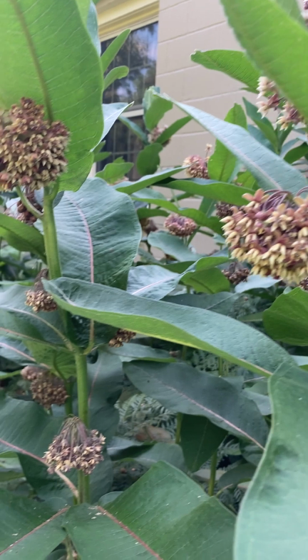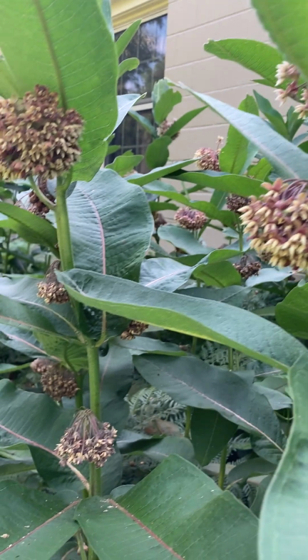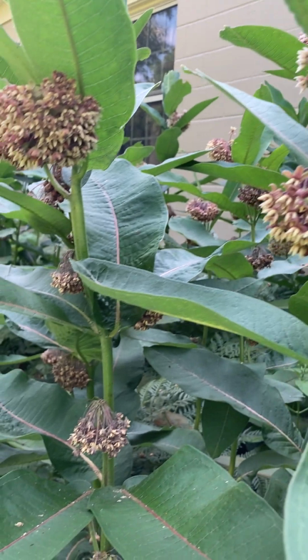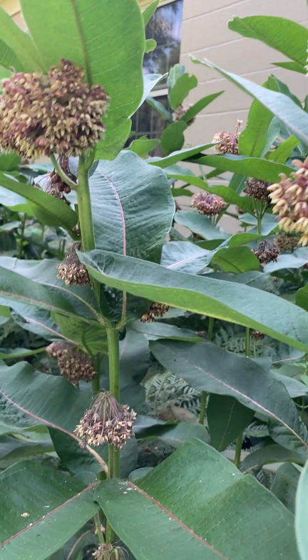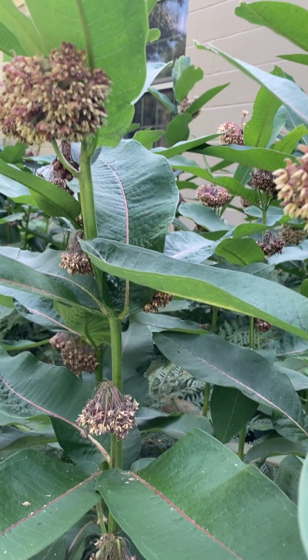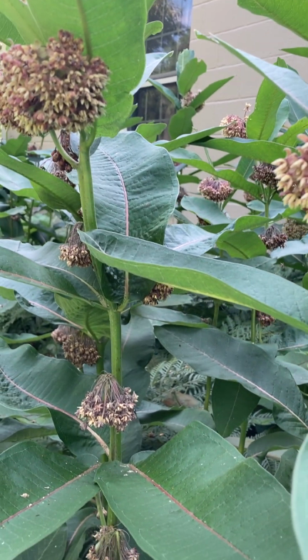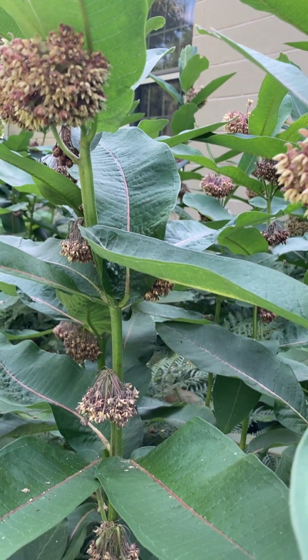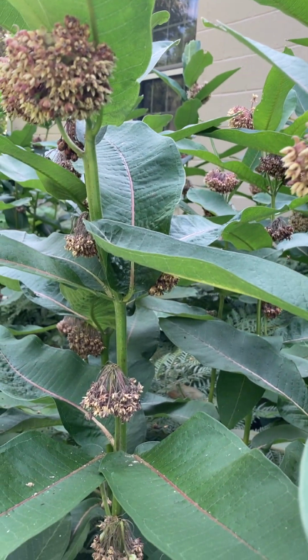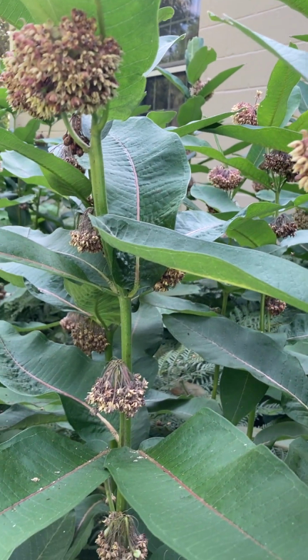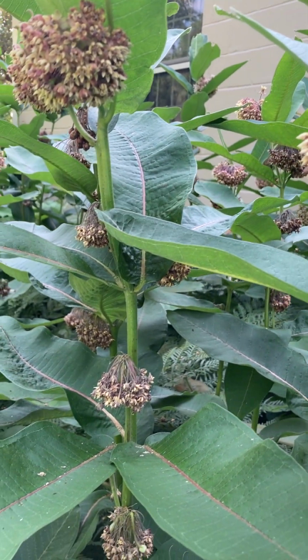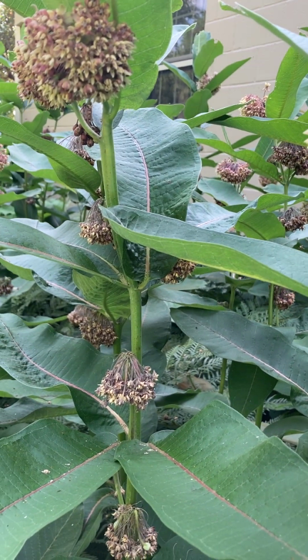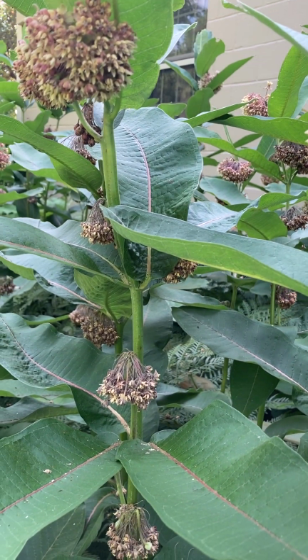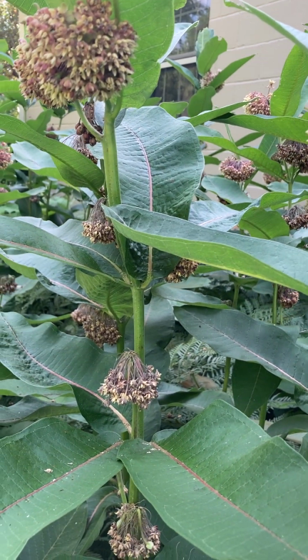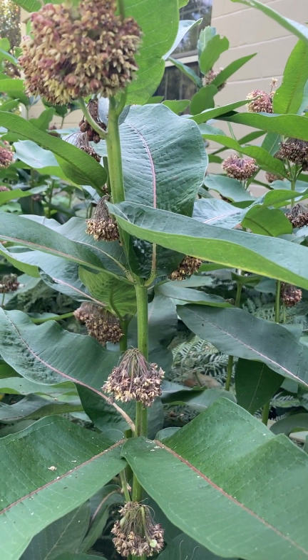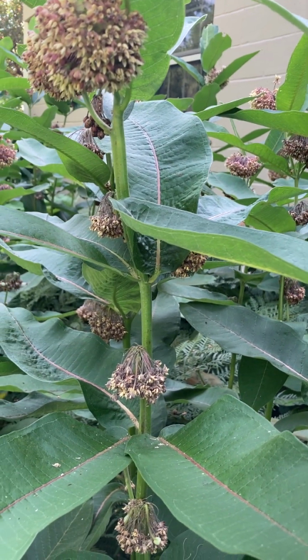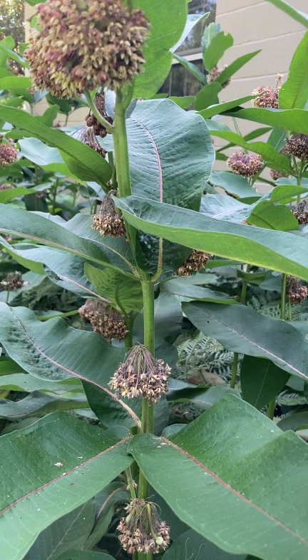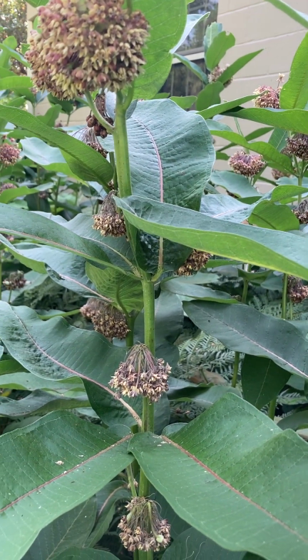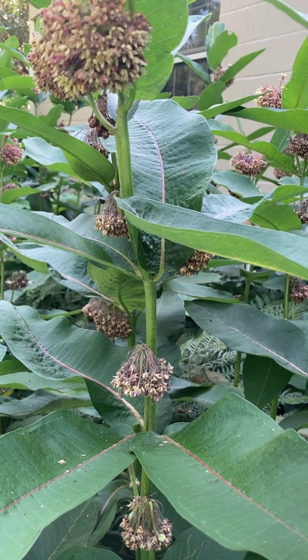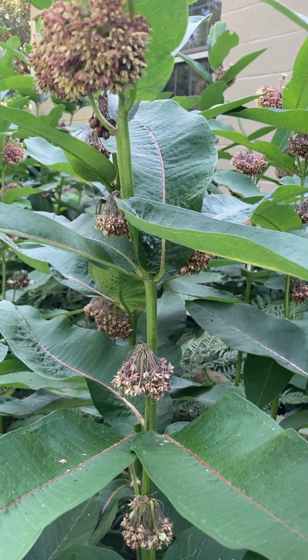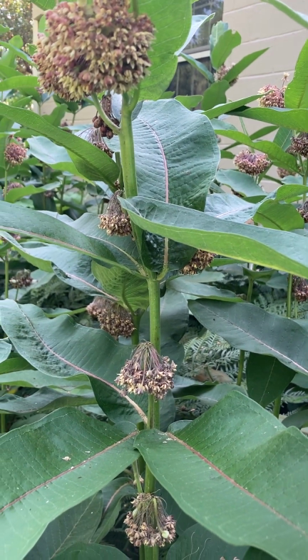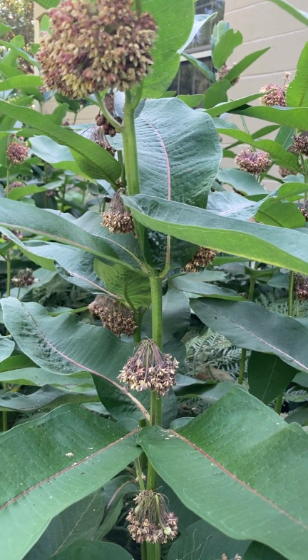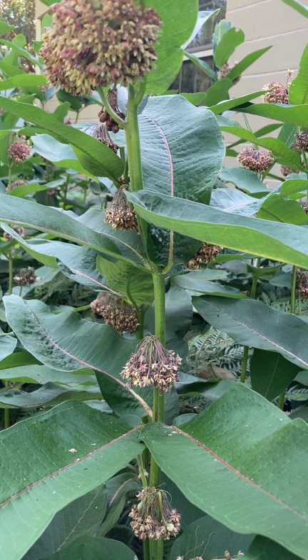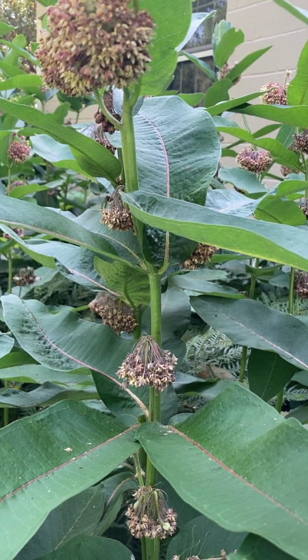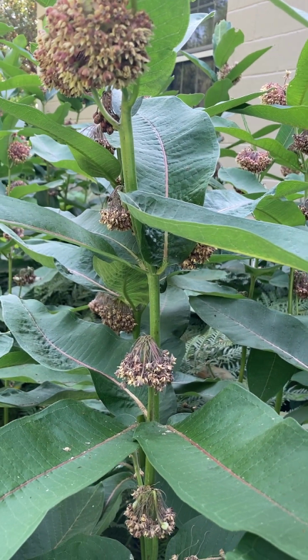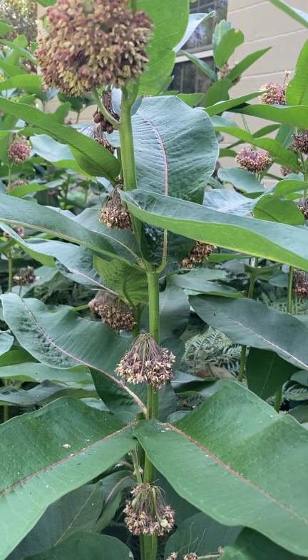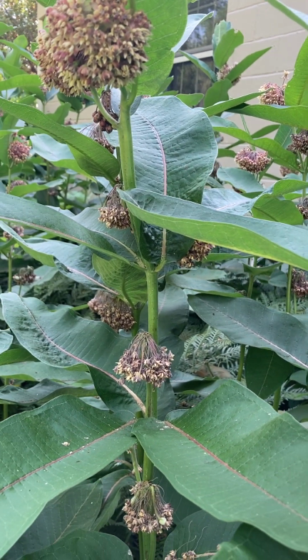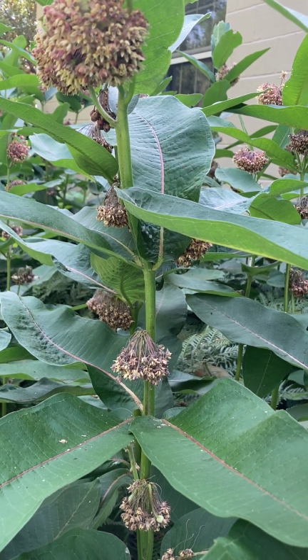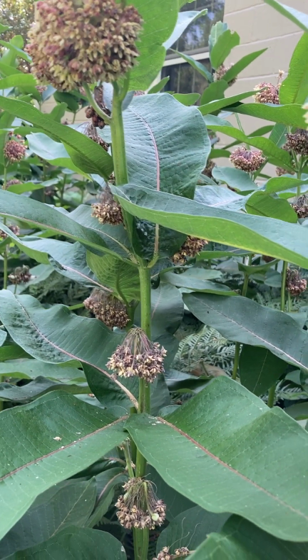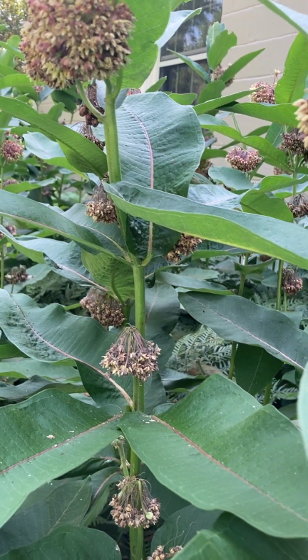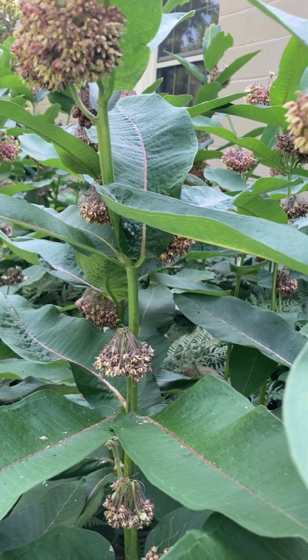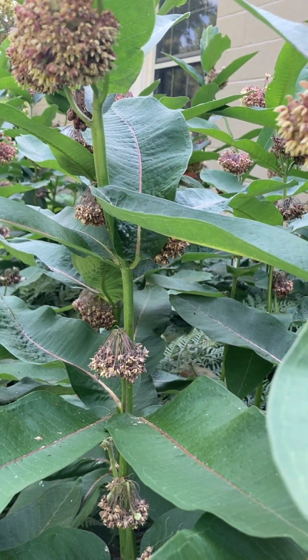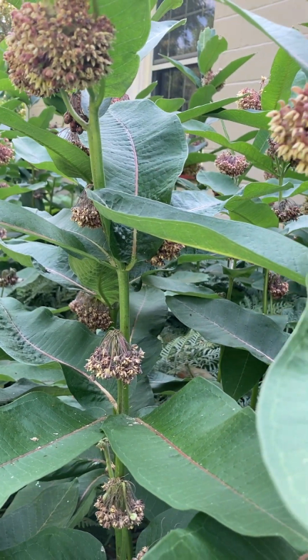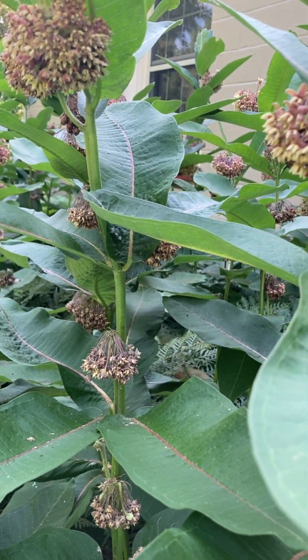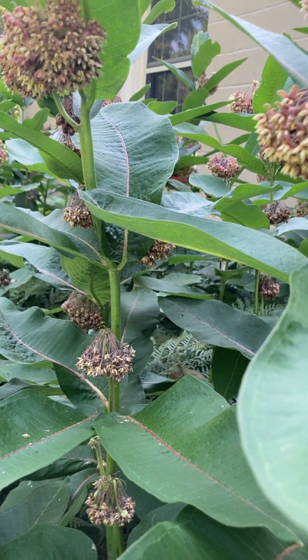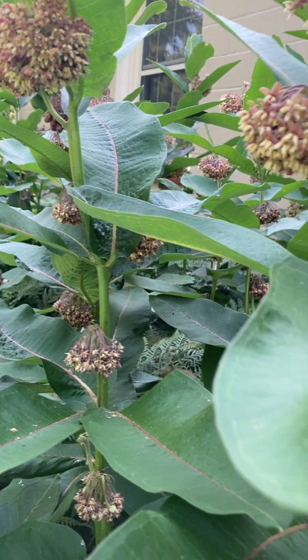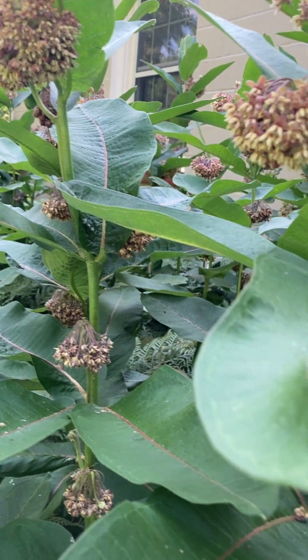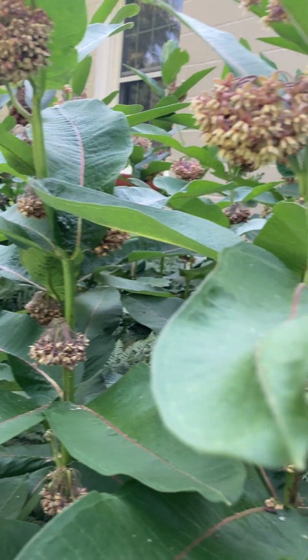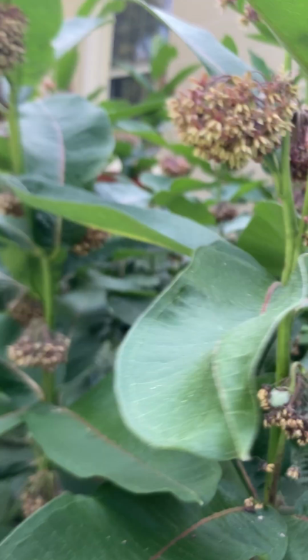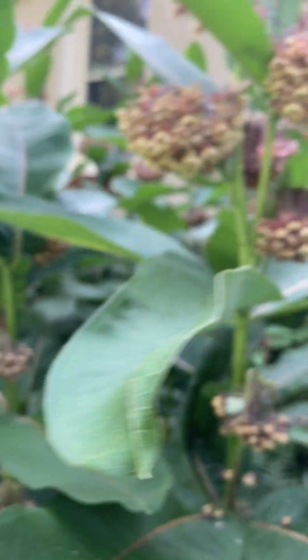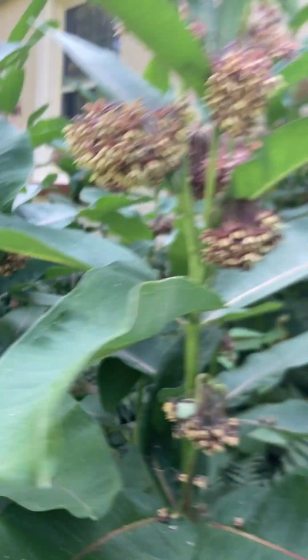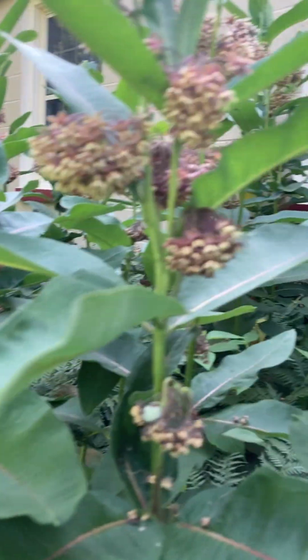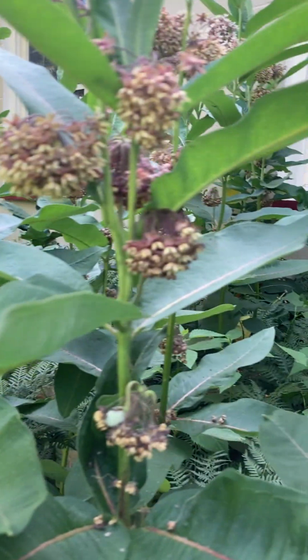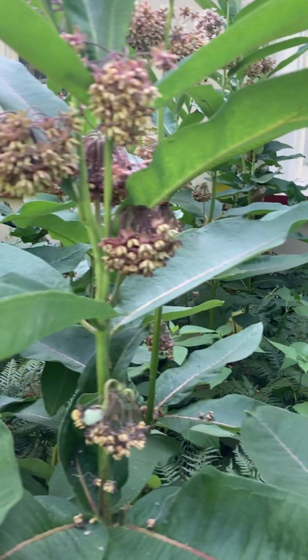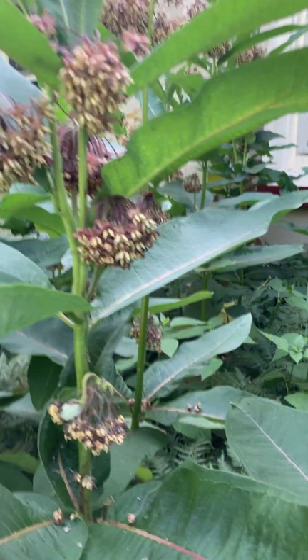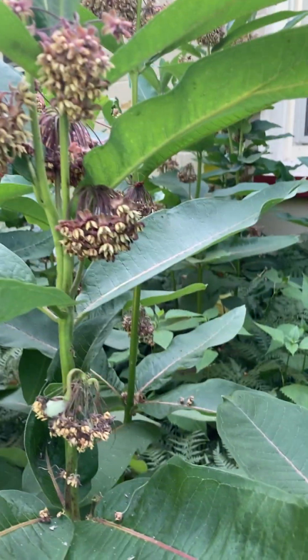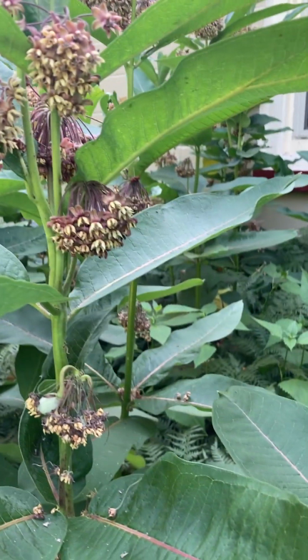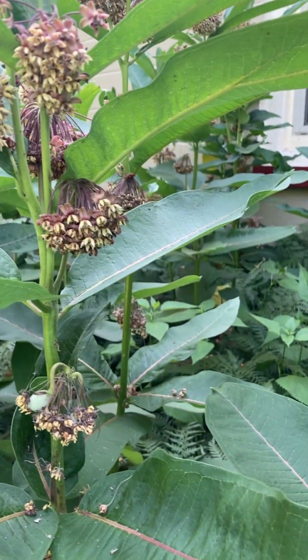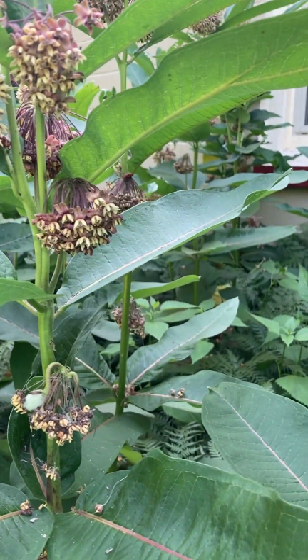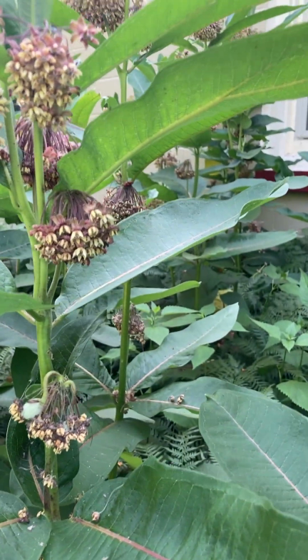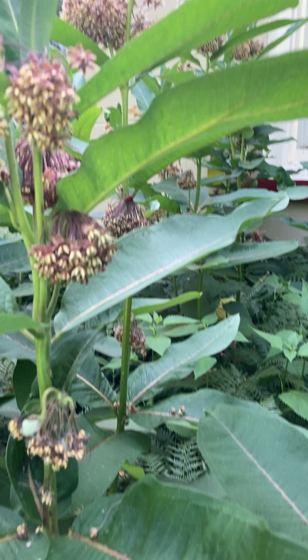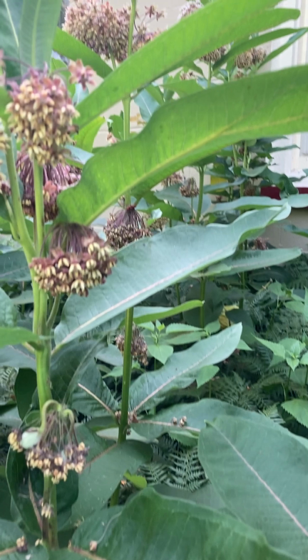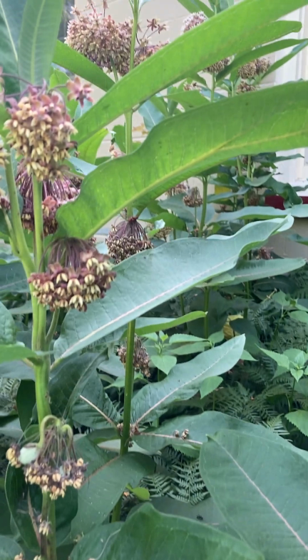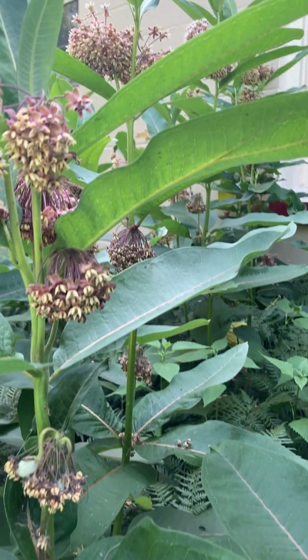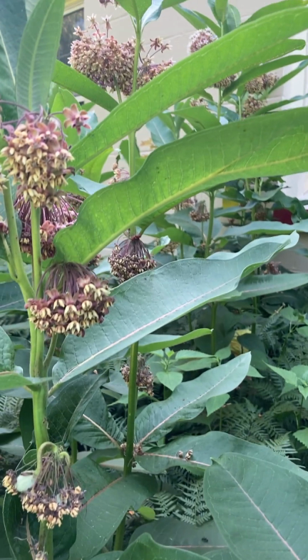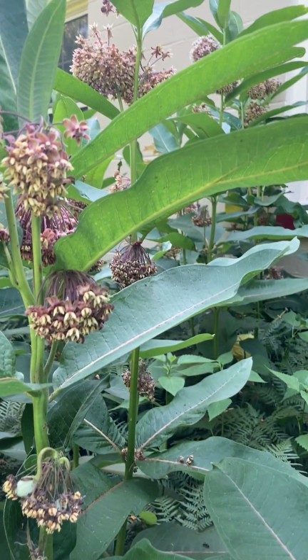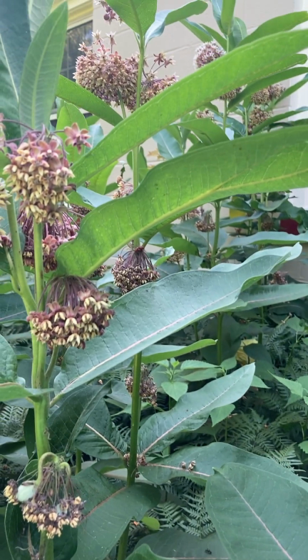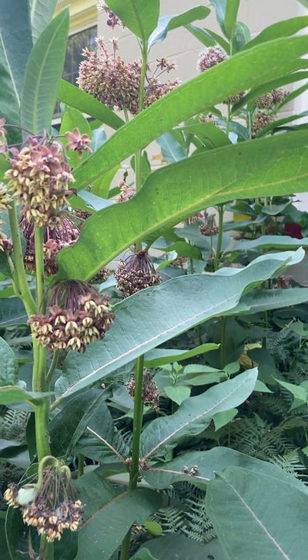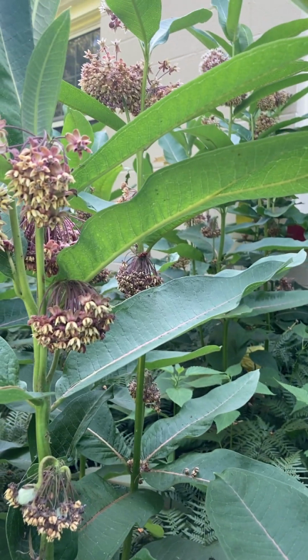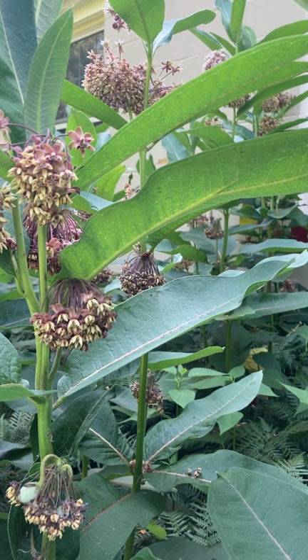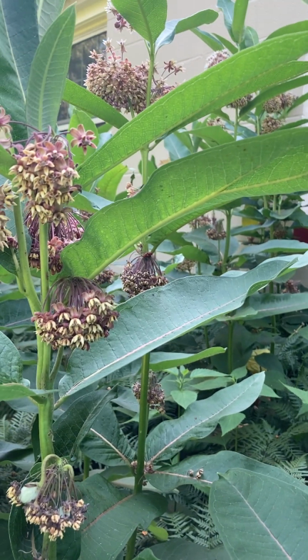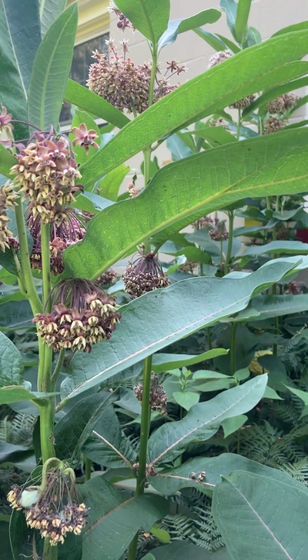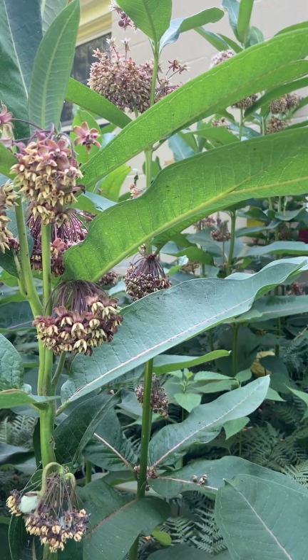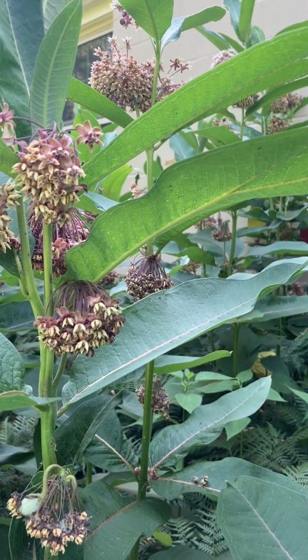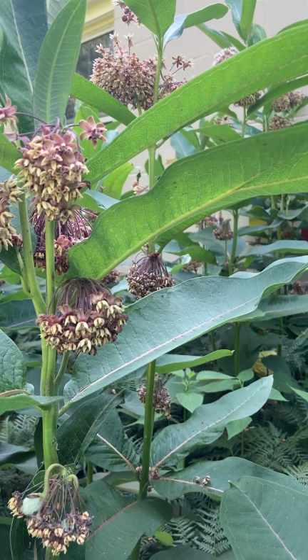Milkweed is hardy in zones three to nine and it blooms generally through the summer, end of June into August.